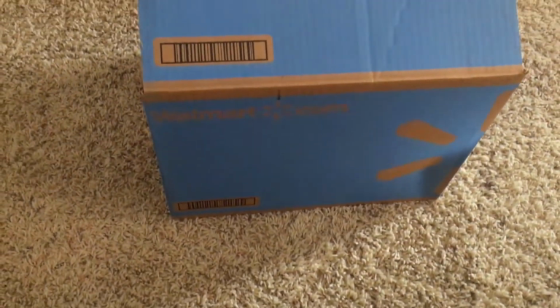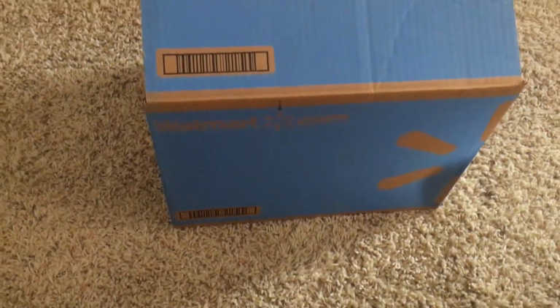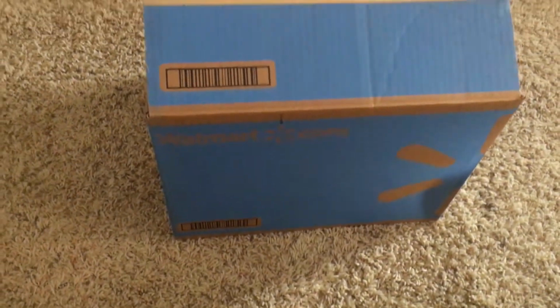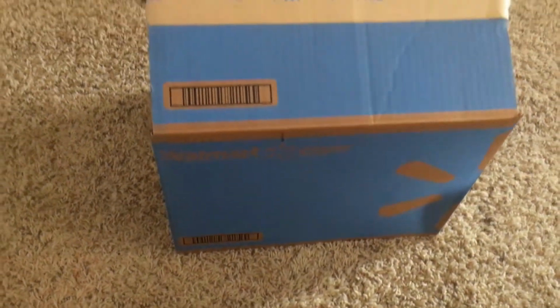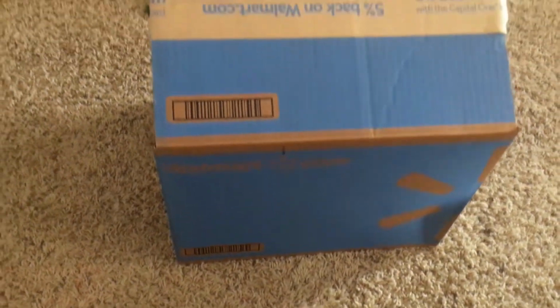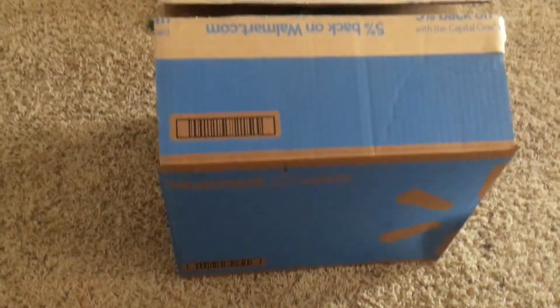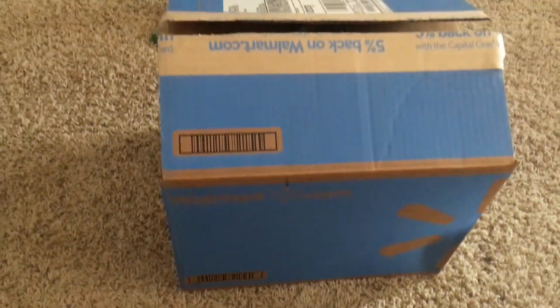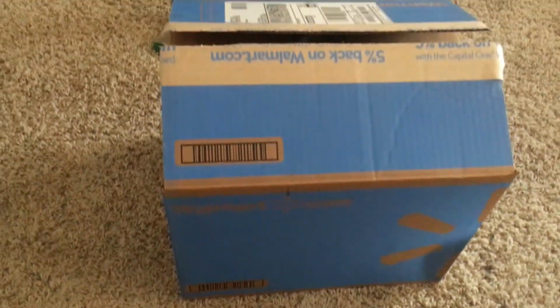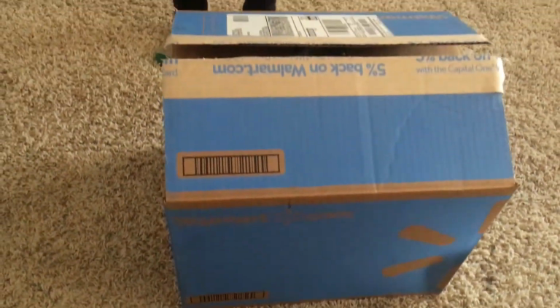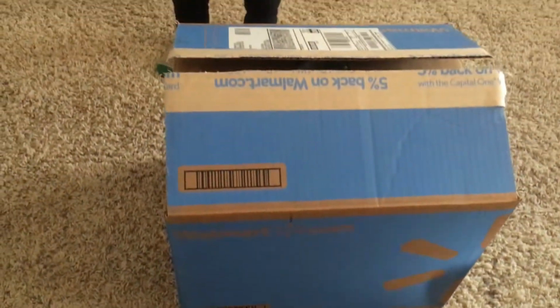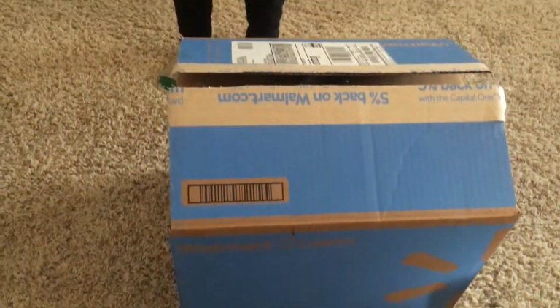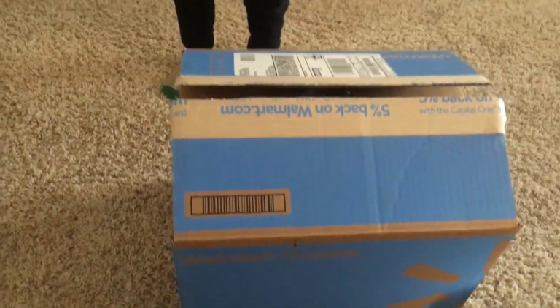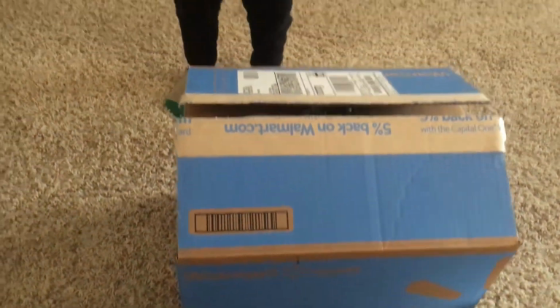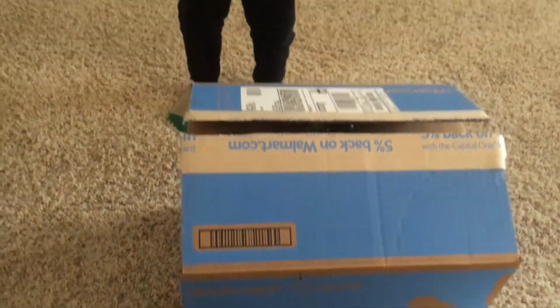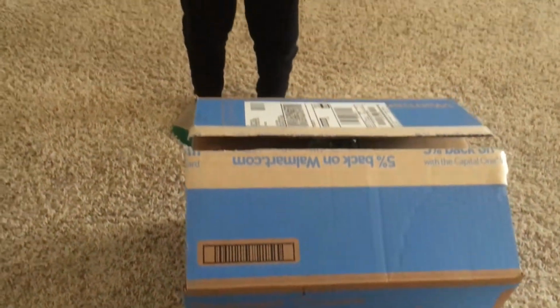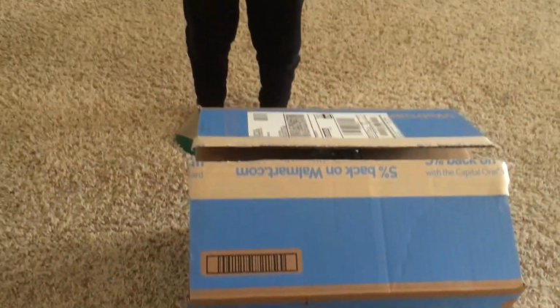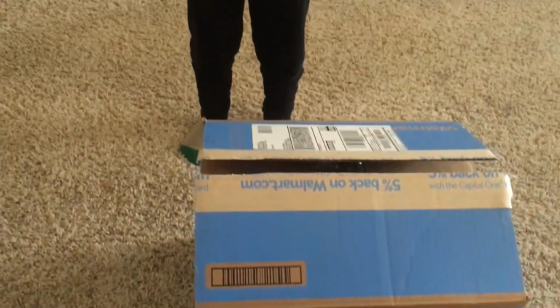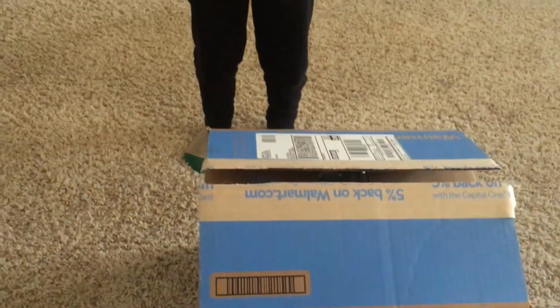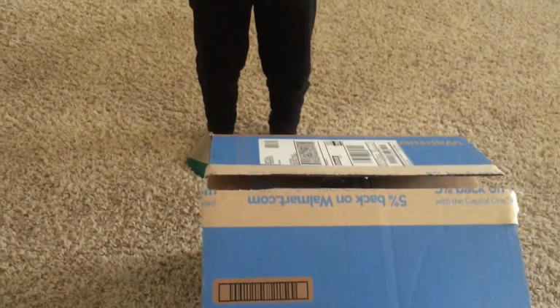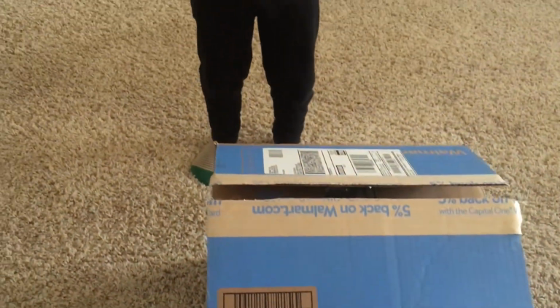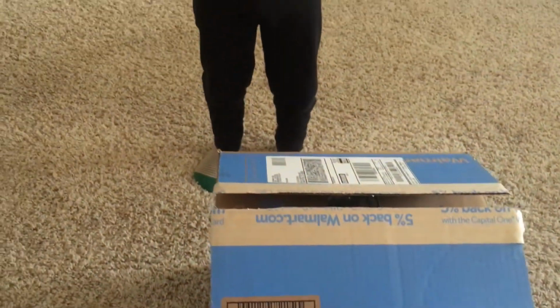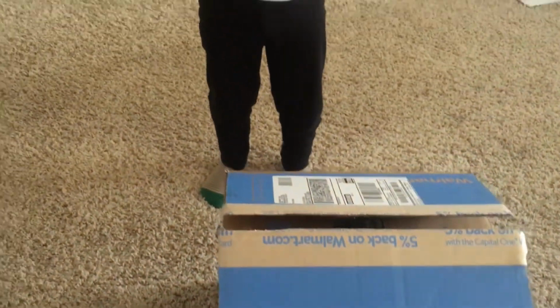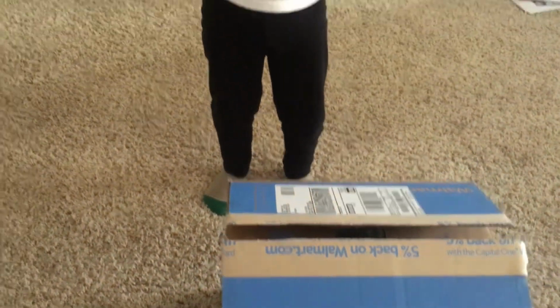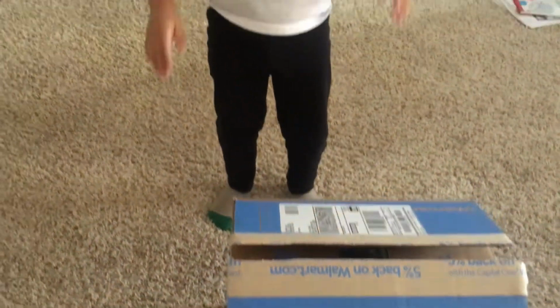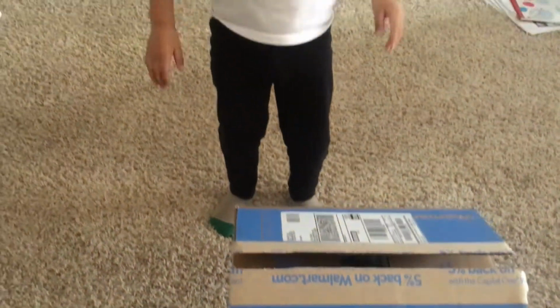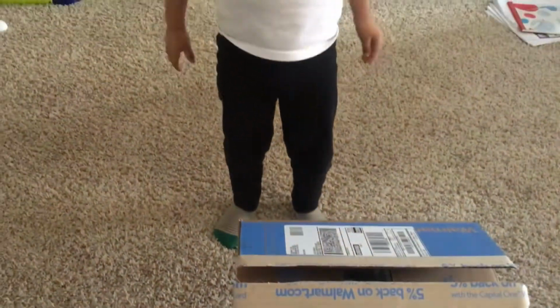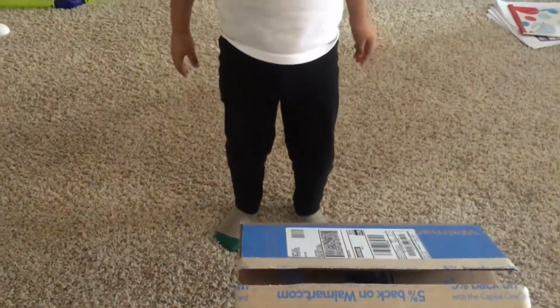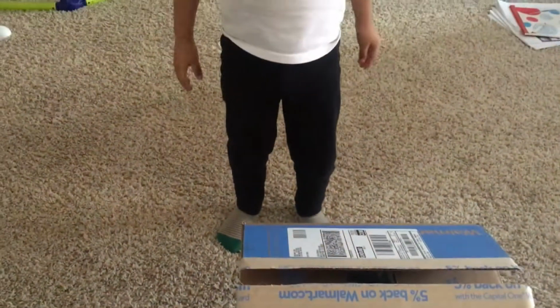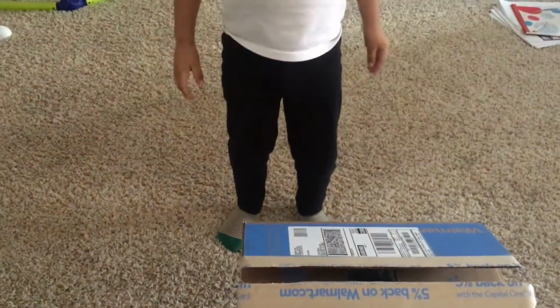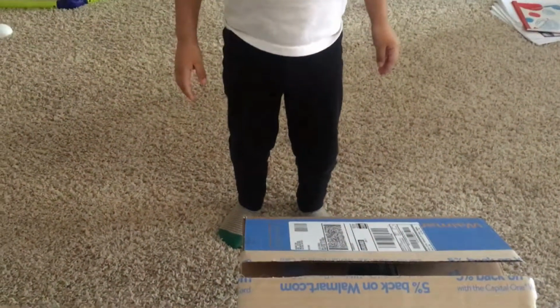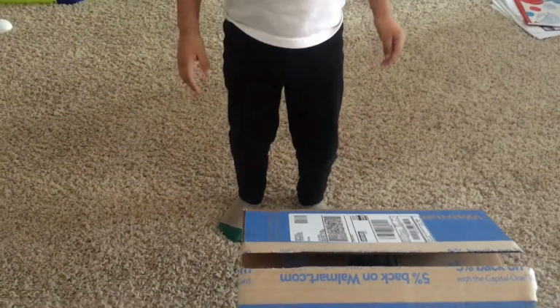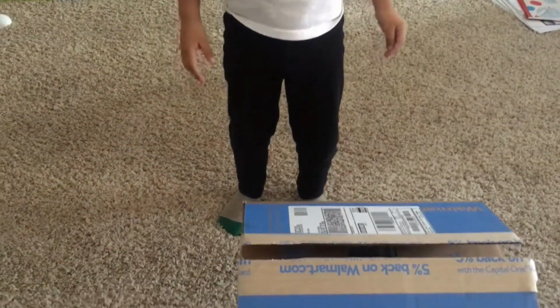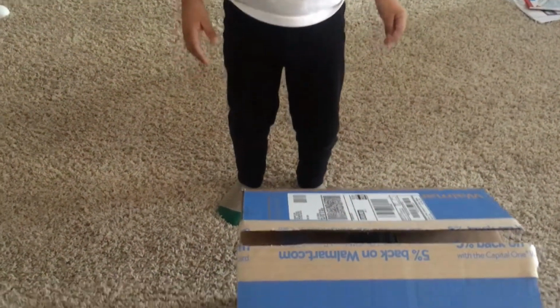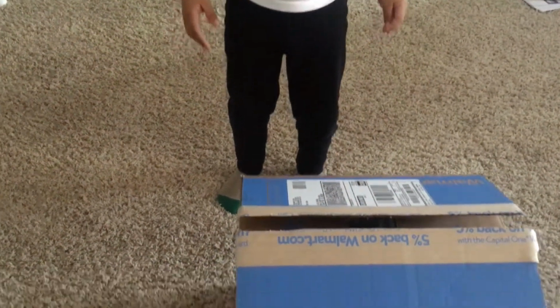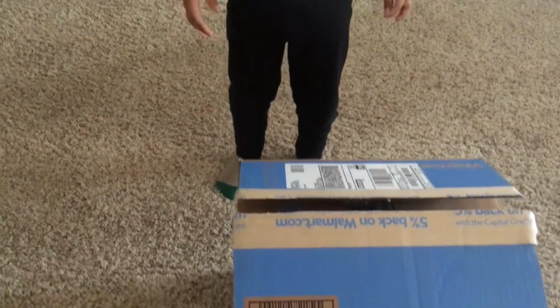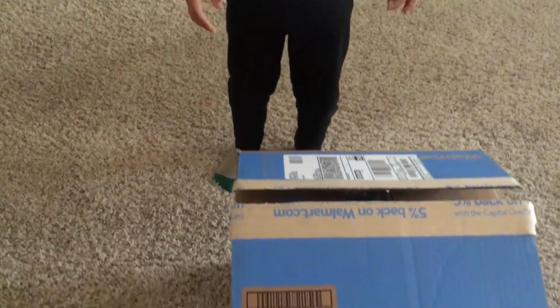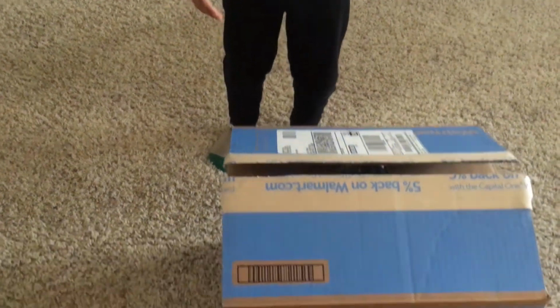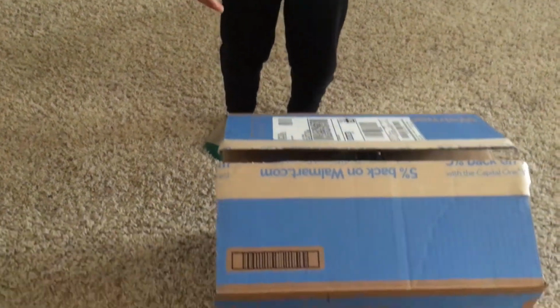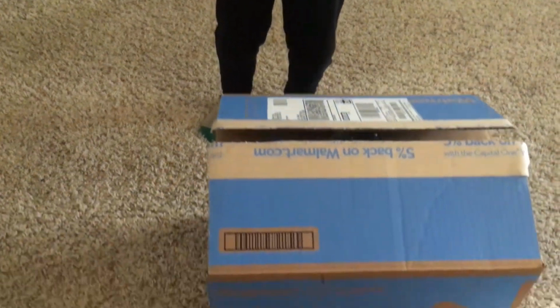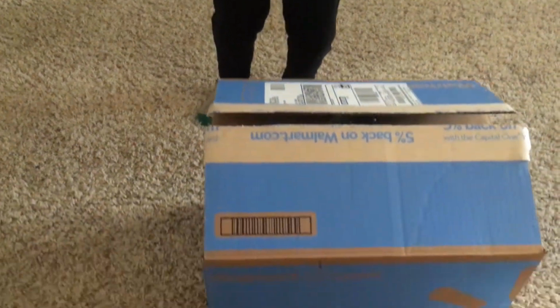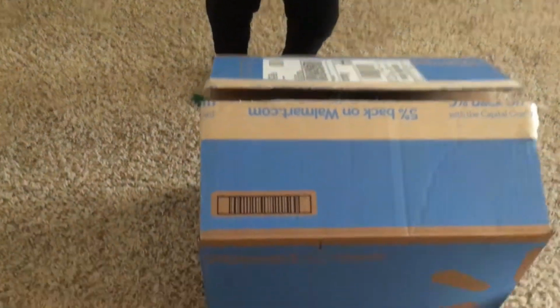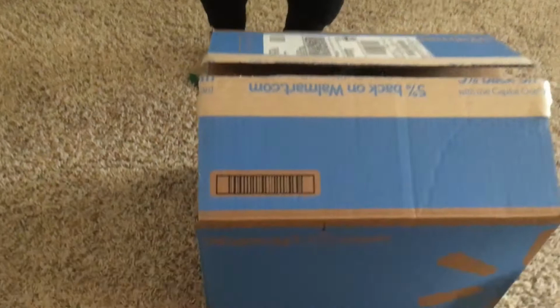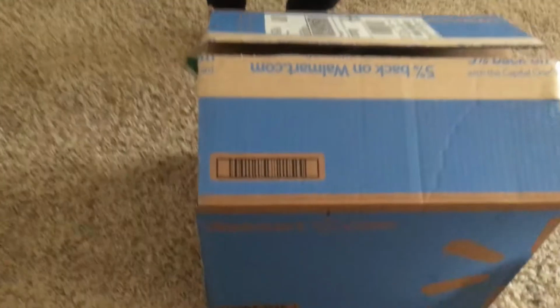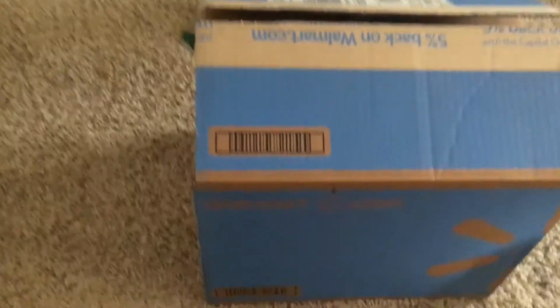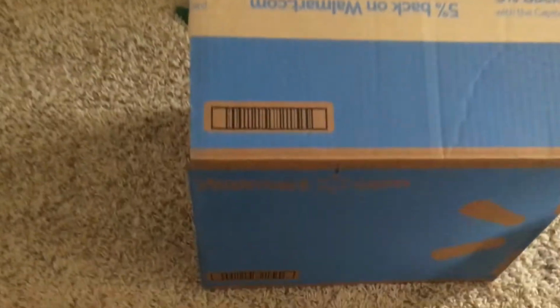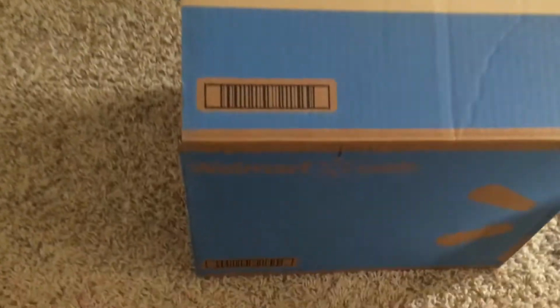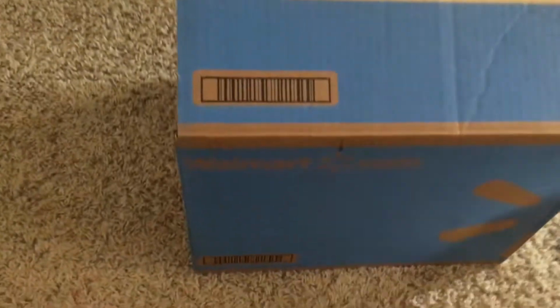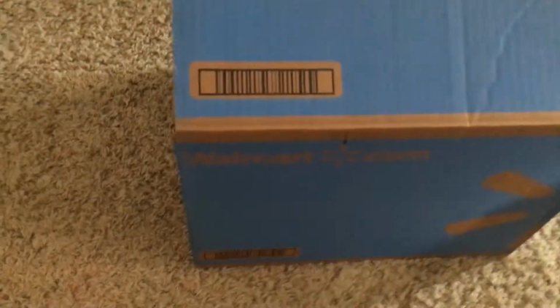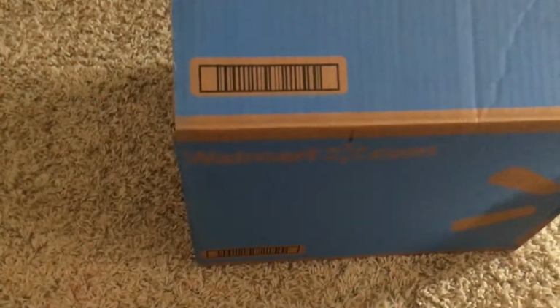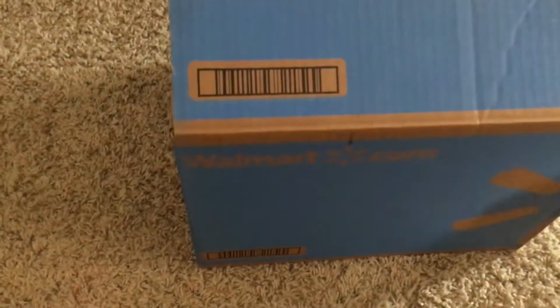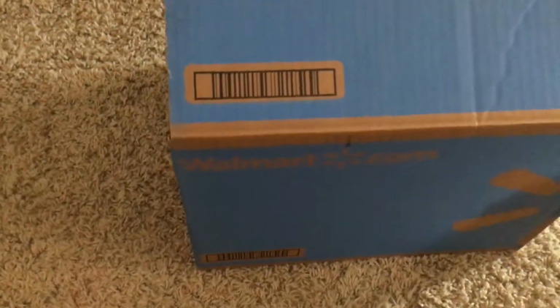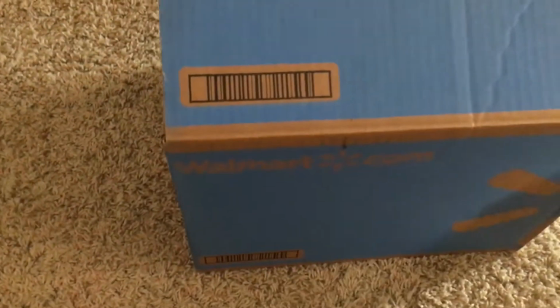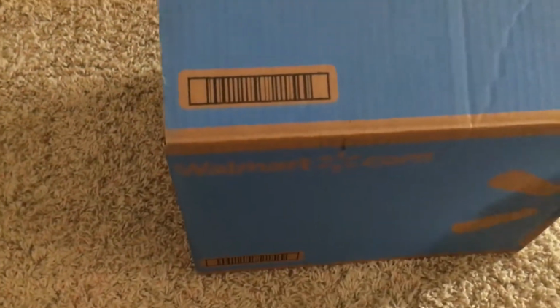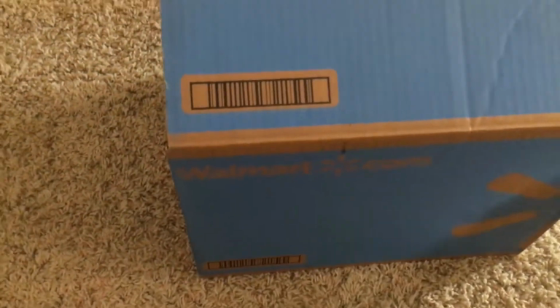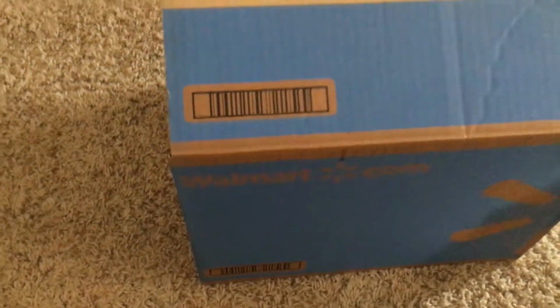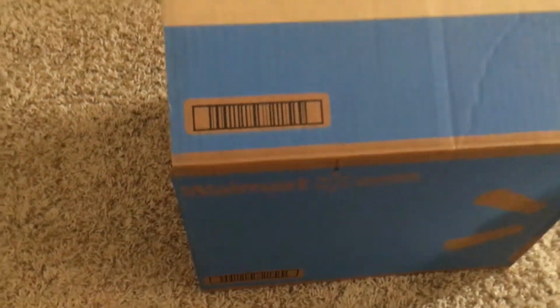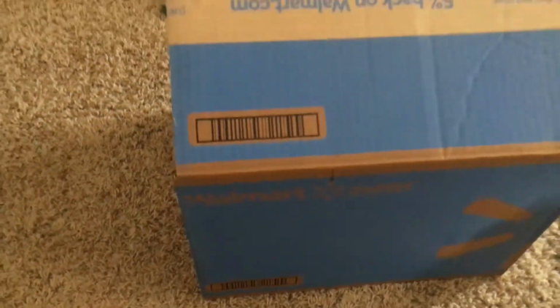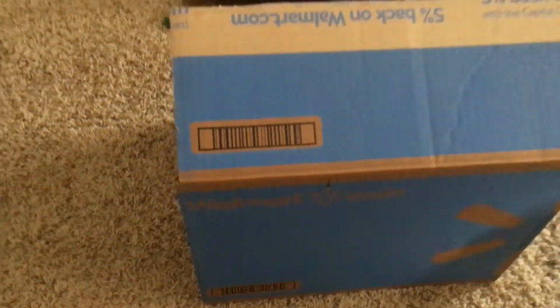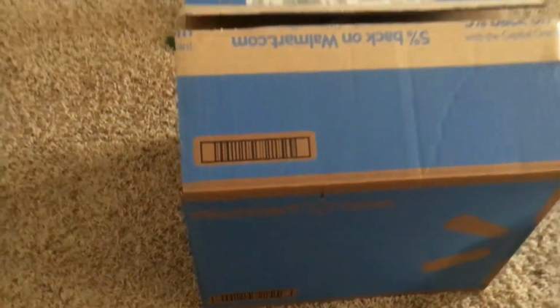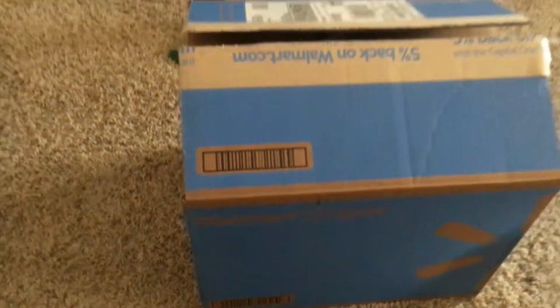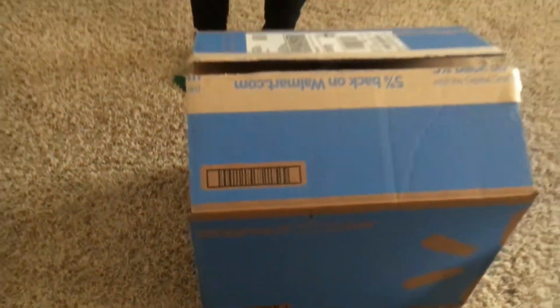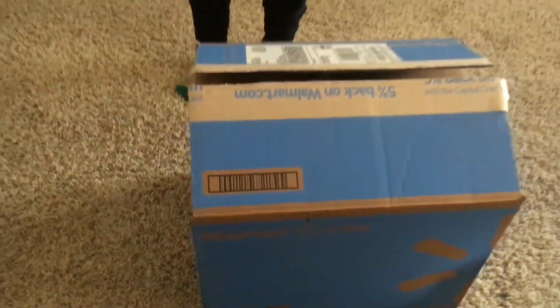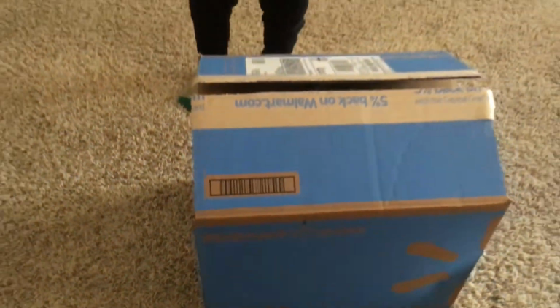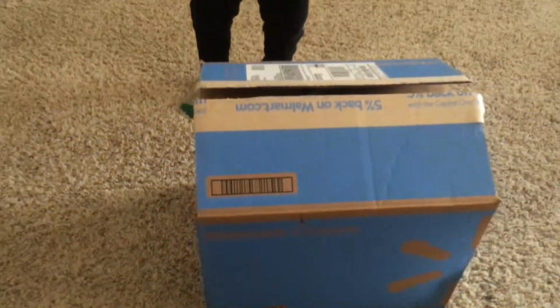All right, Benjamin, we got a special delivery. You ready? Yeah. Okay, let's open it up.